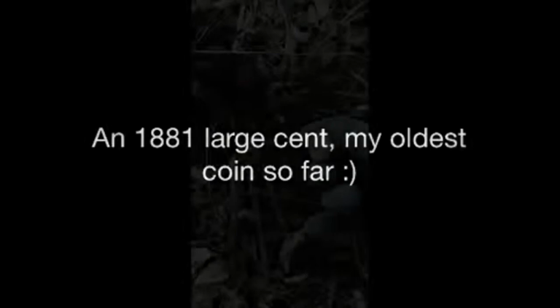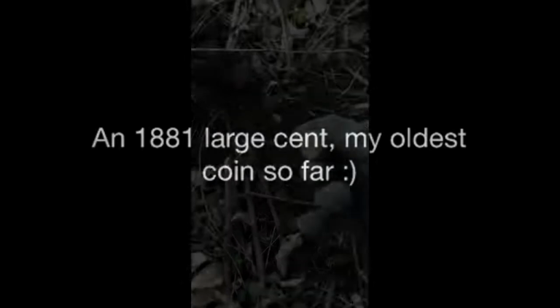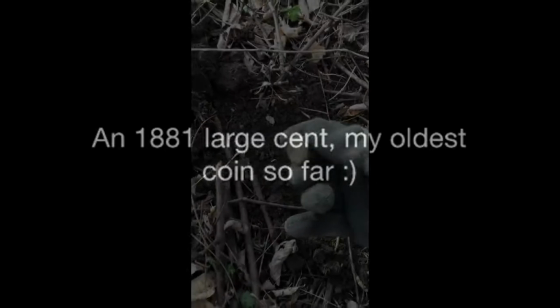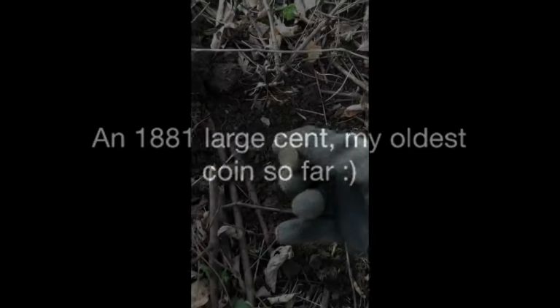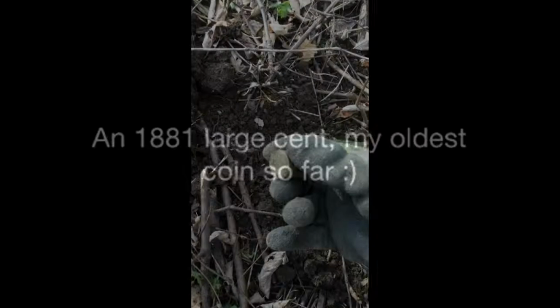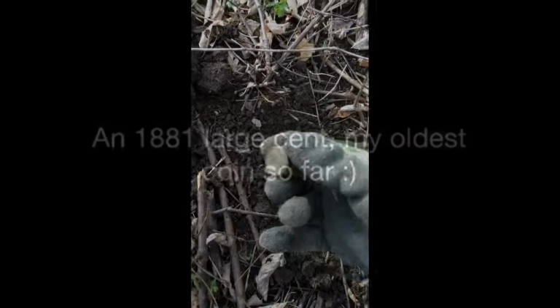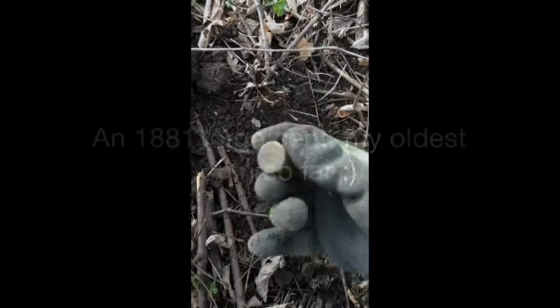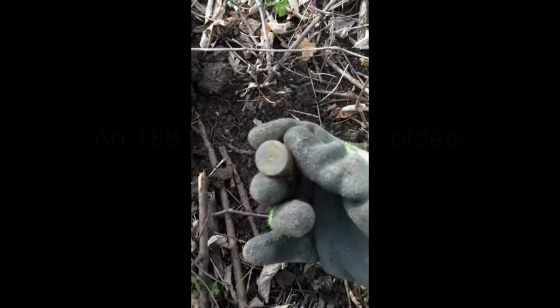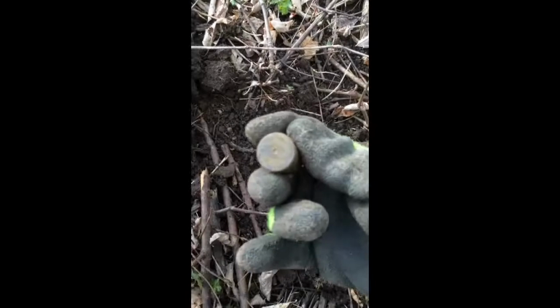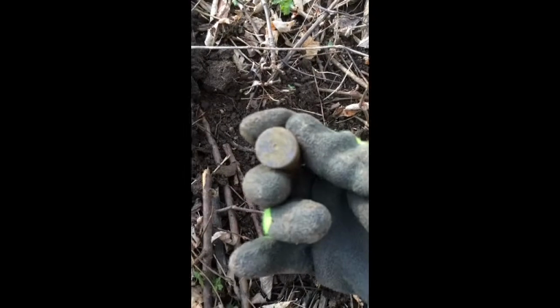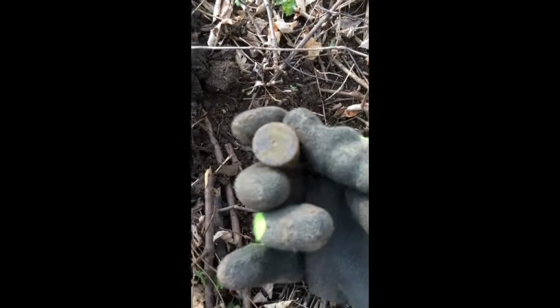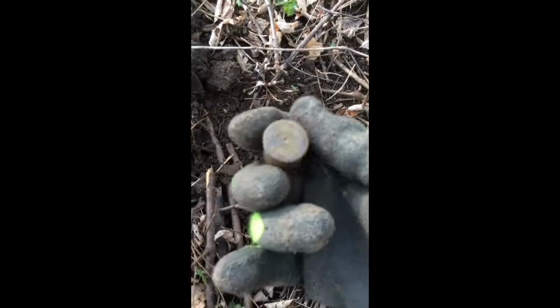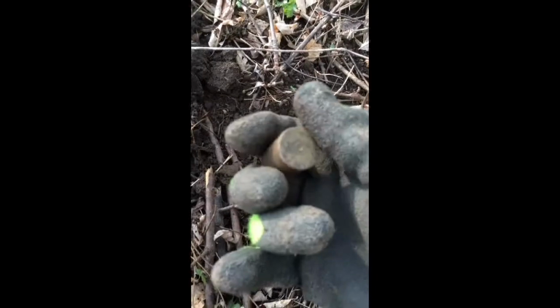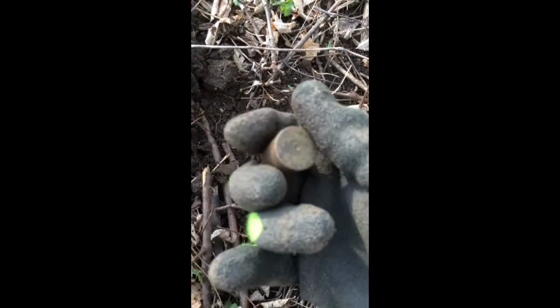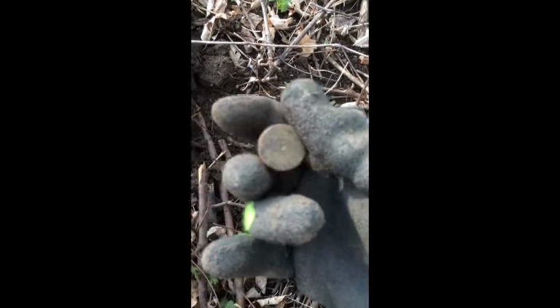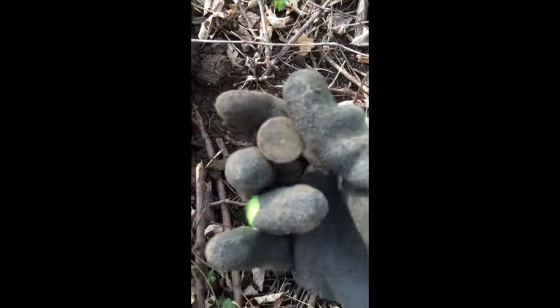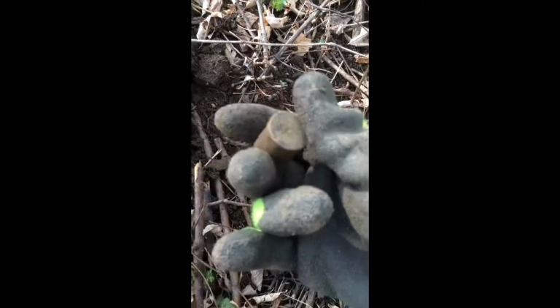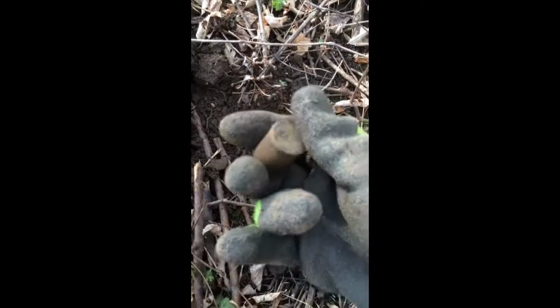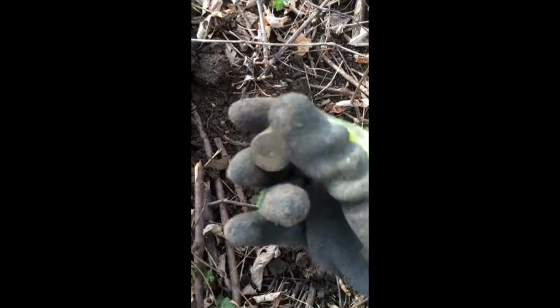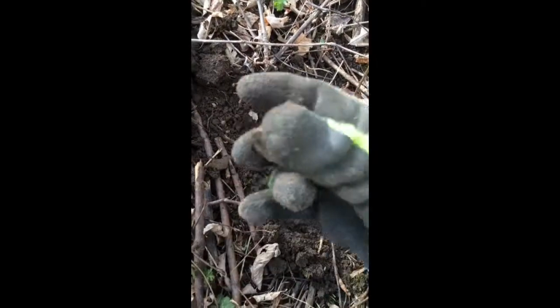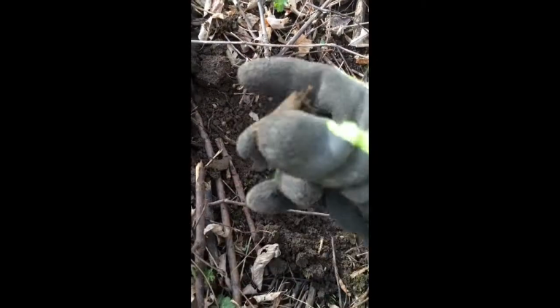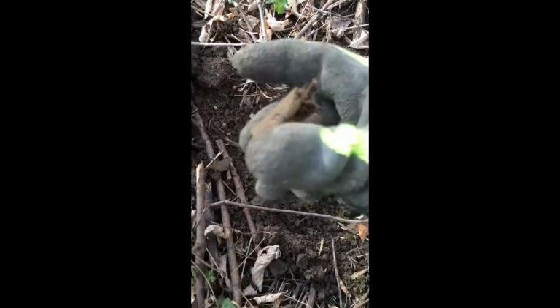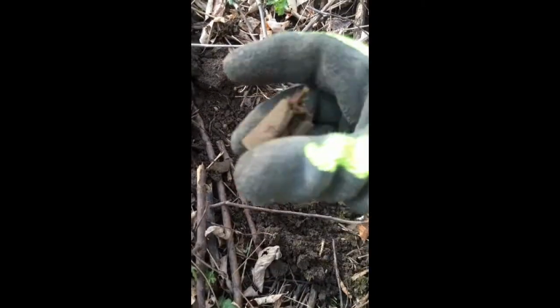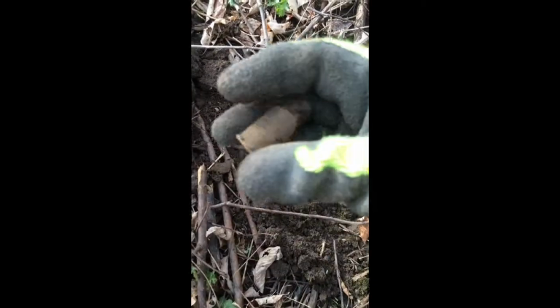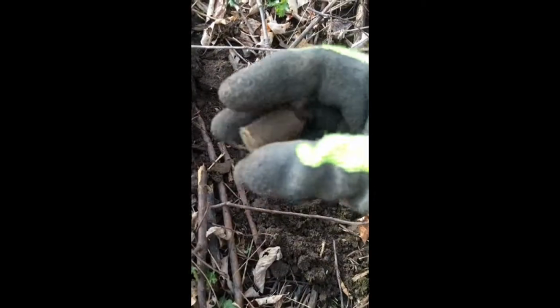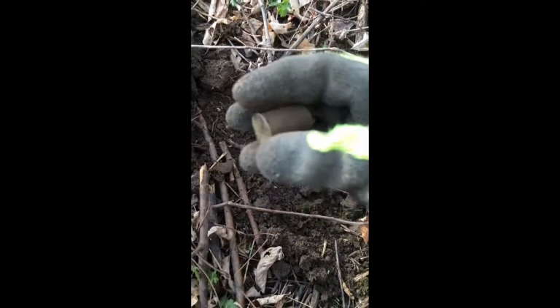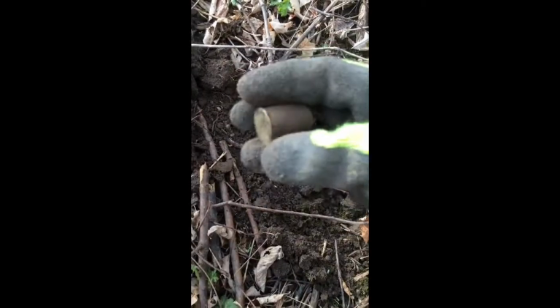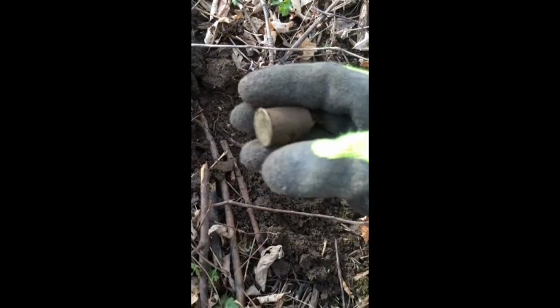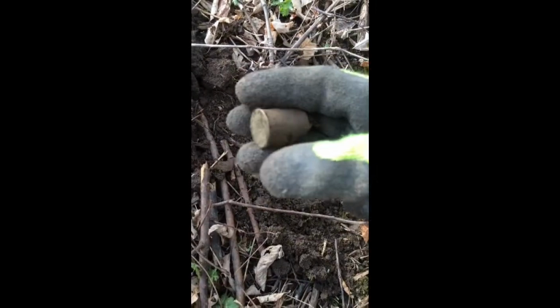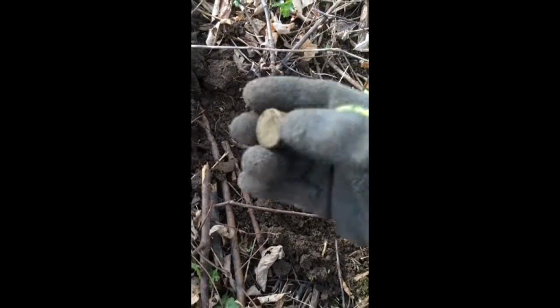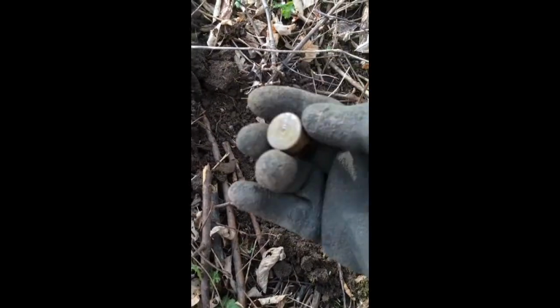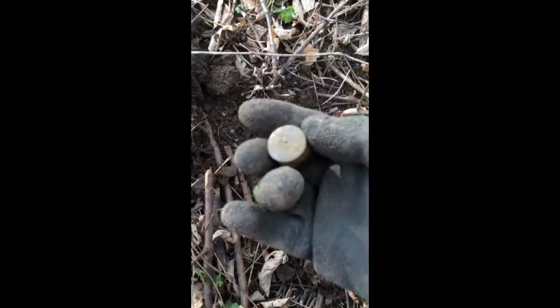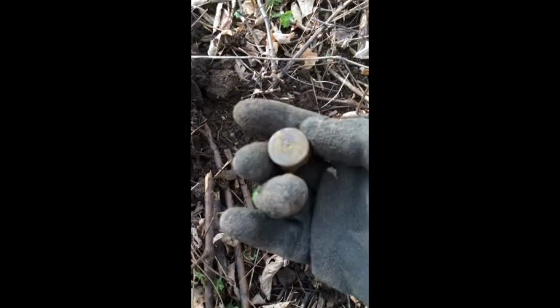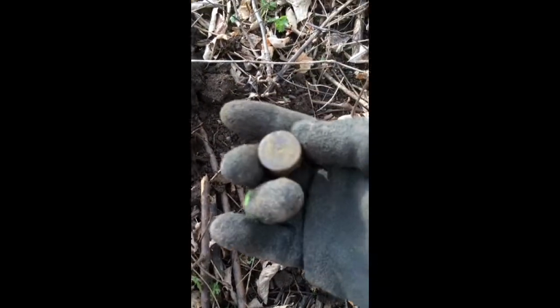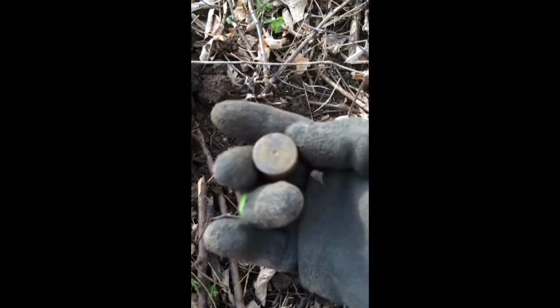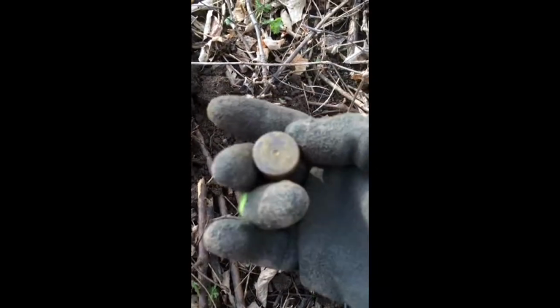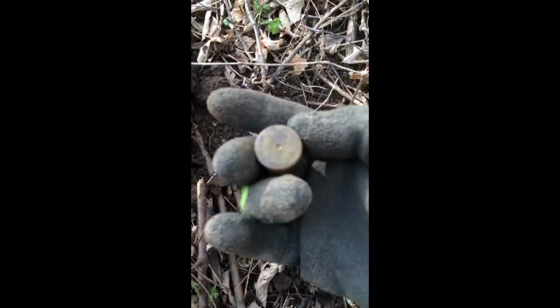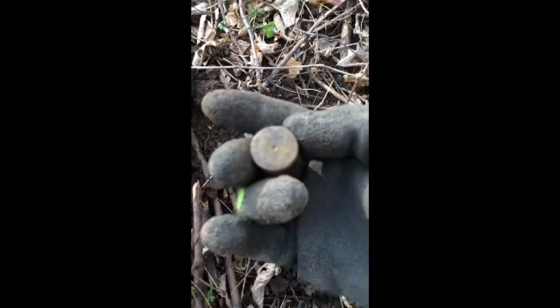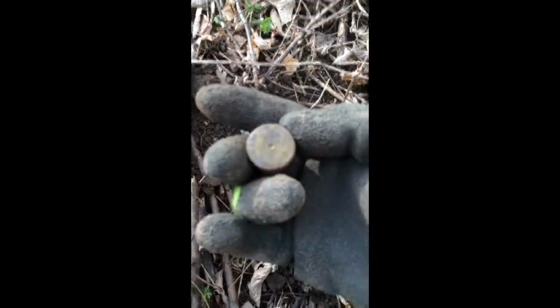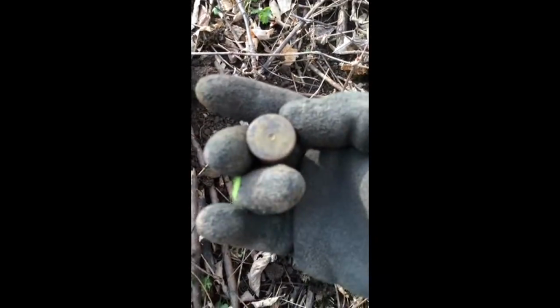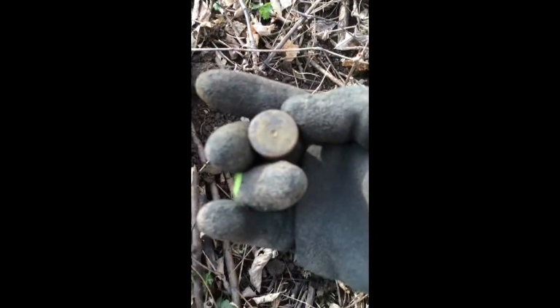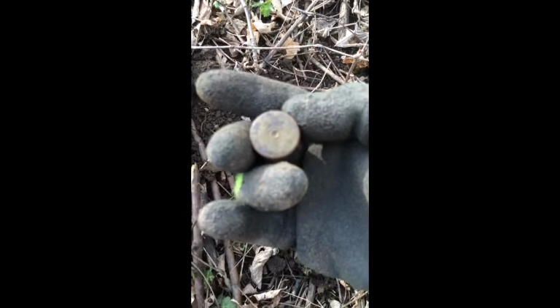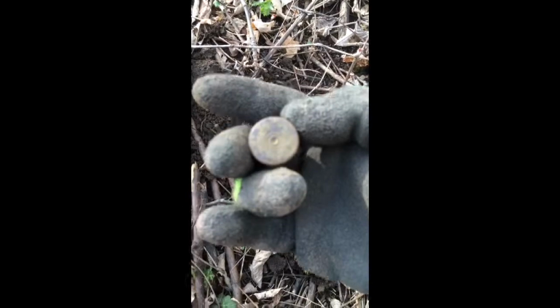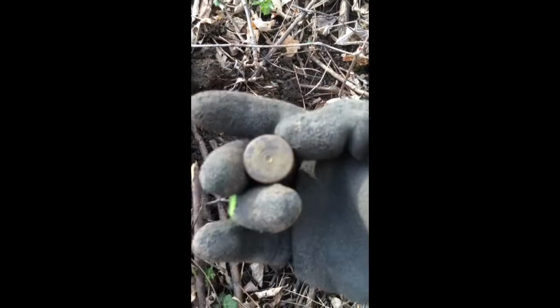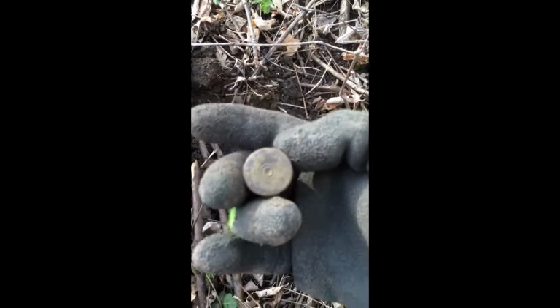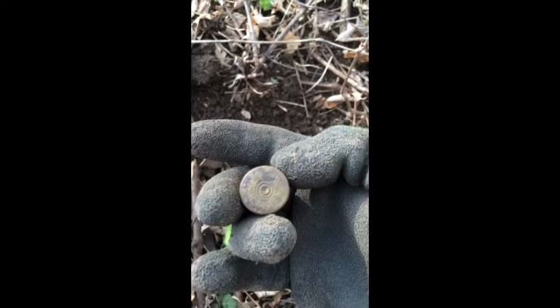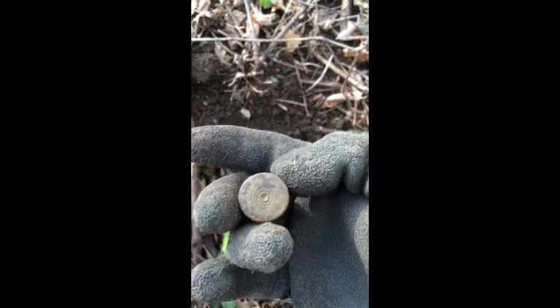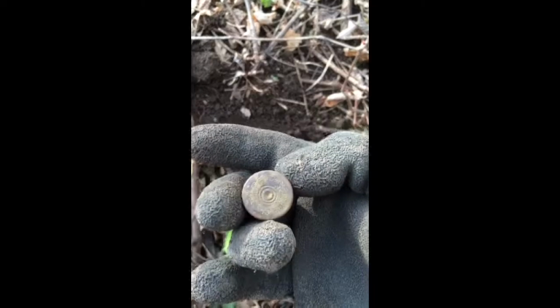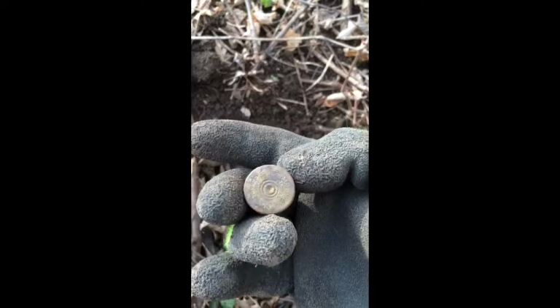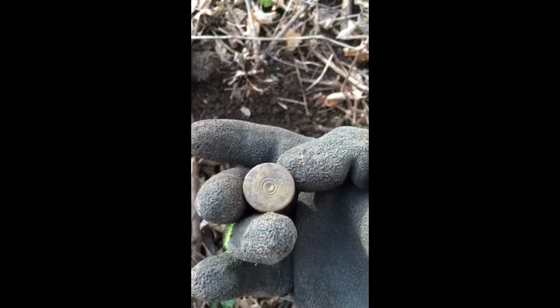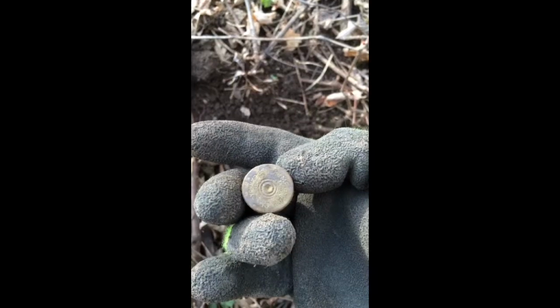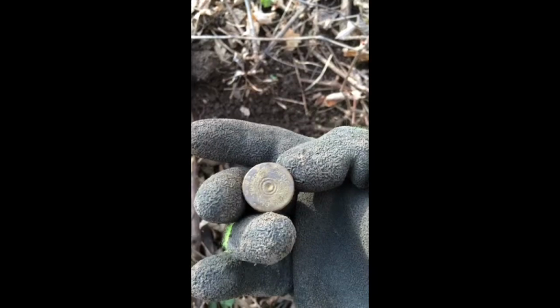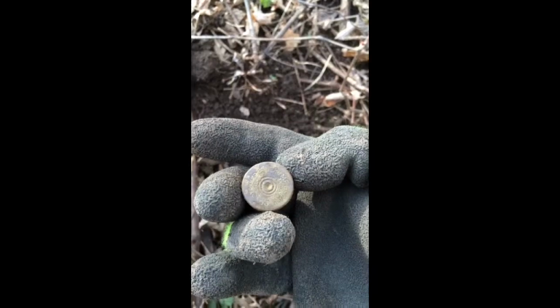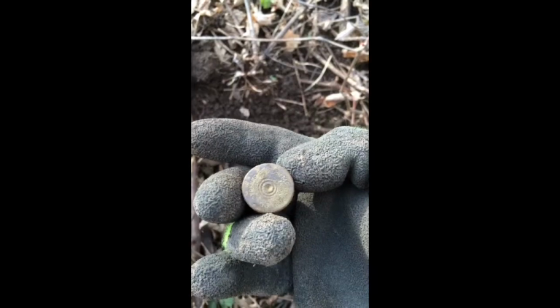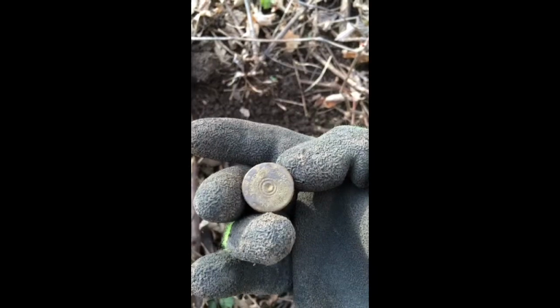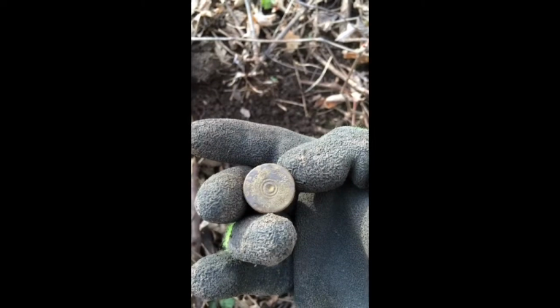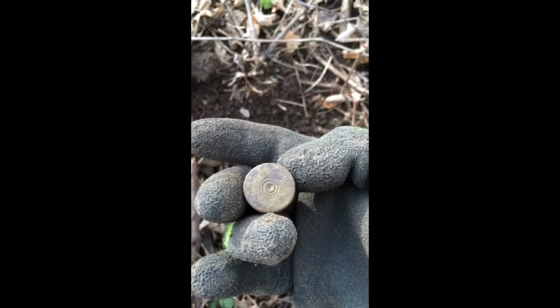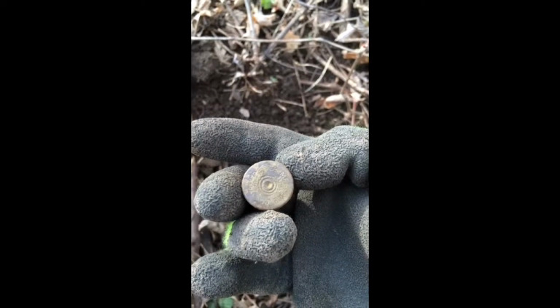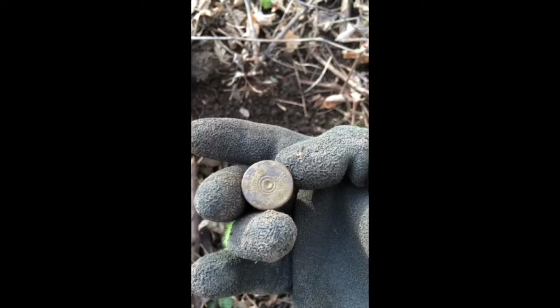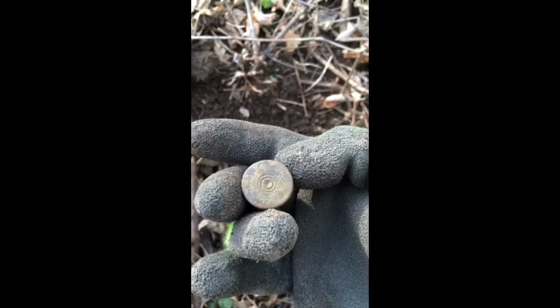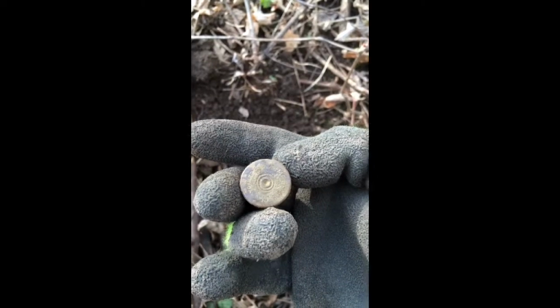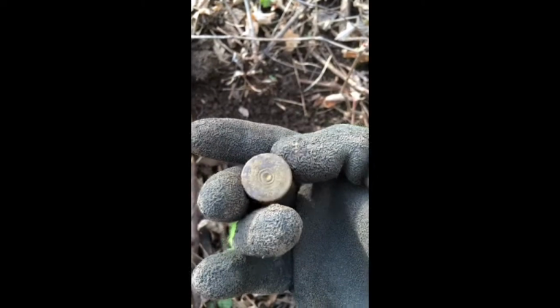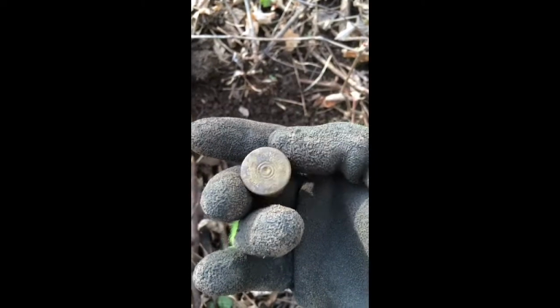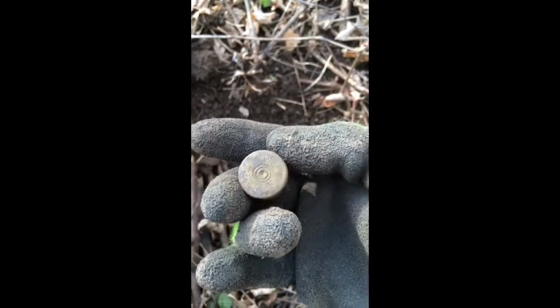Alright, now this hole produced a shotgun shell casing. There you go.